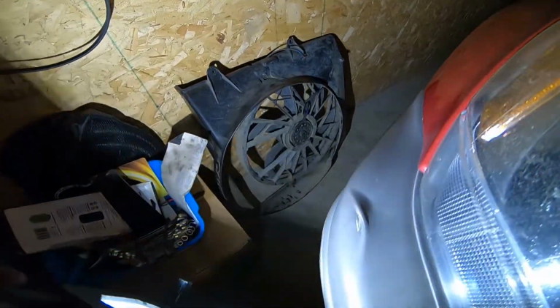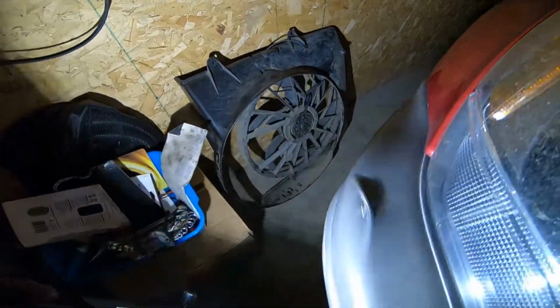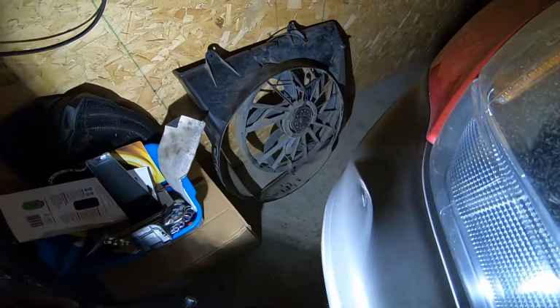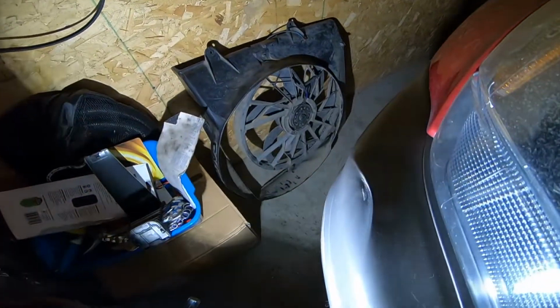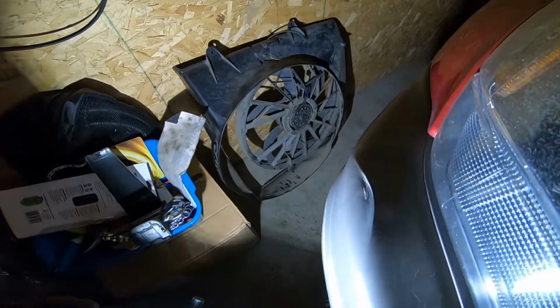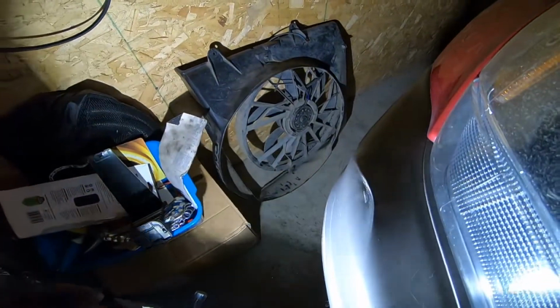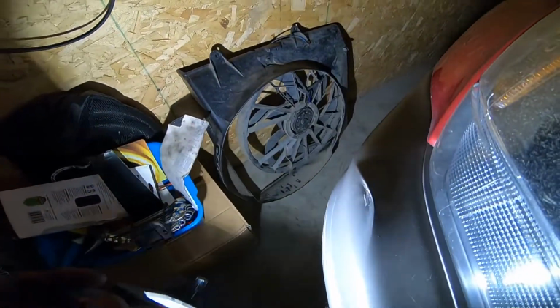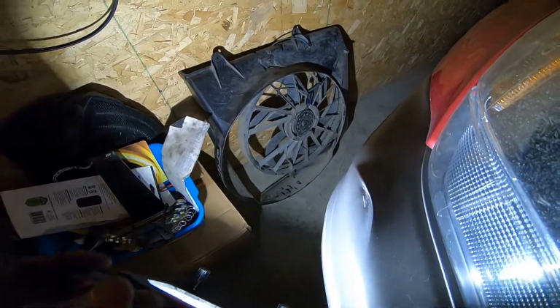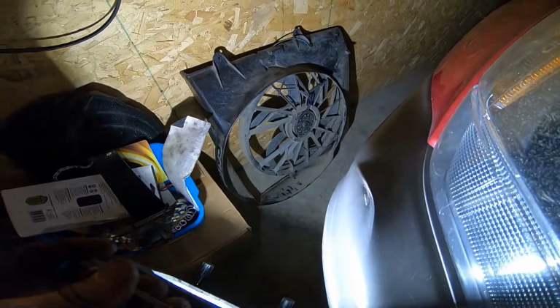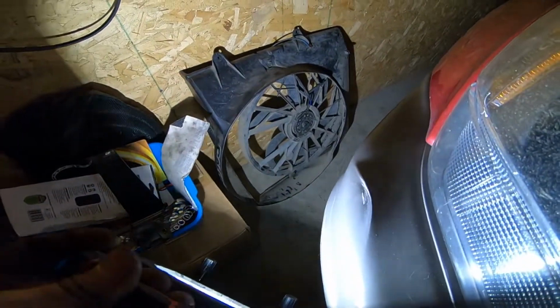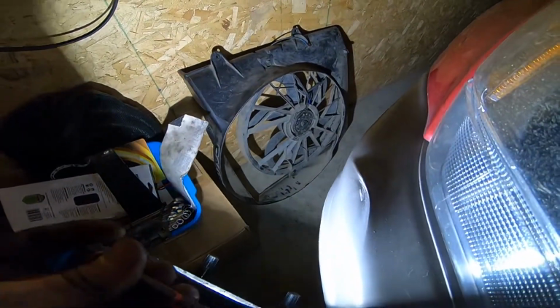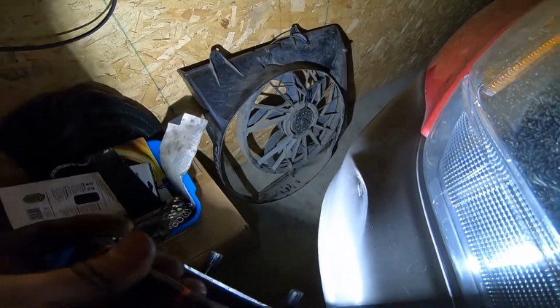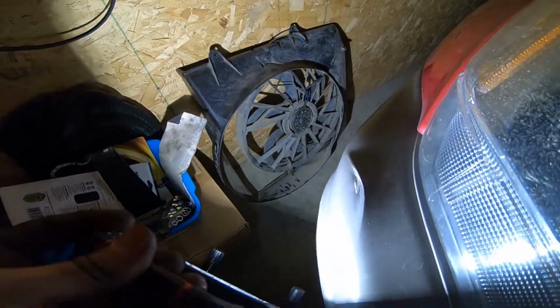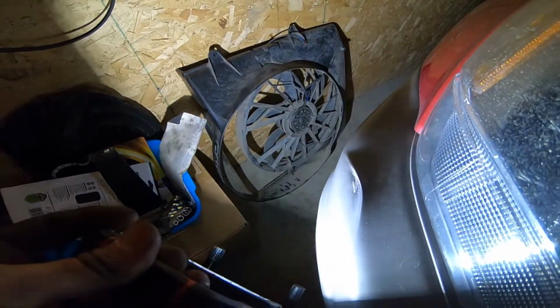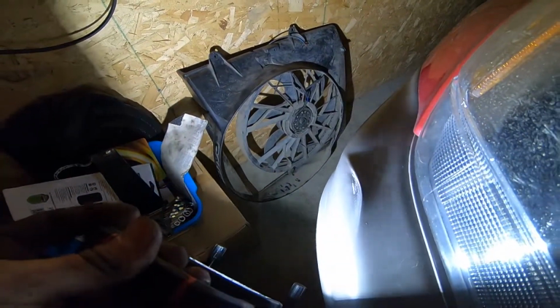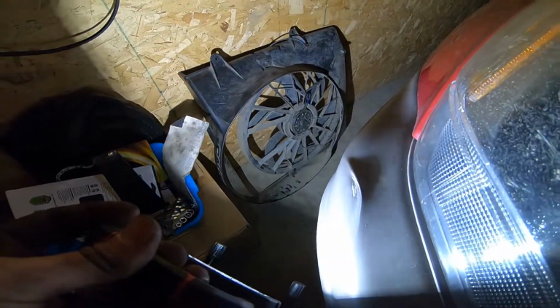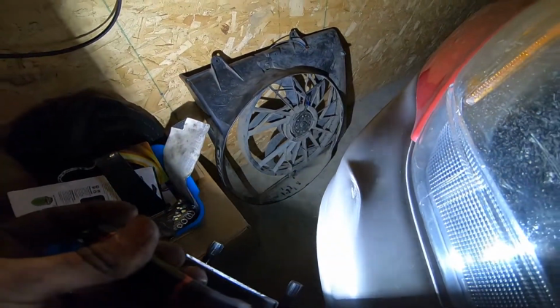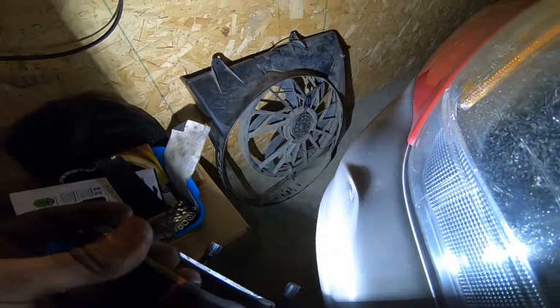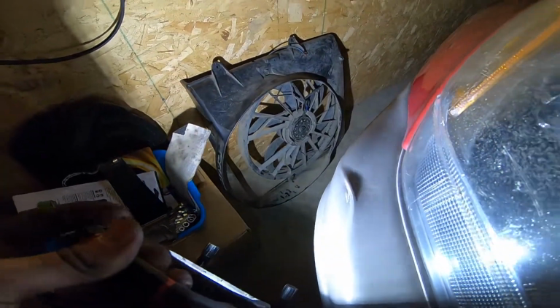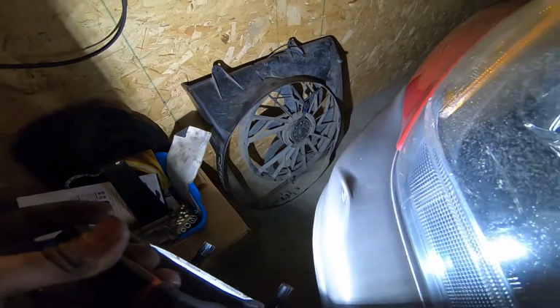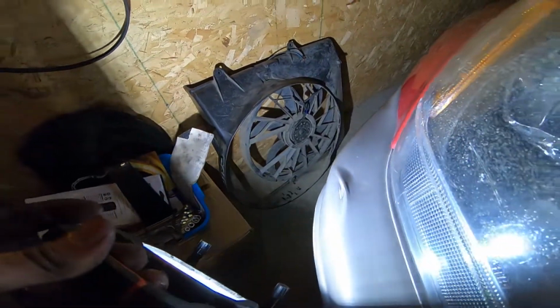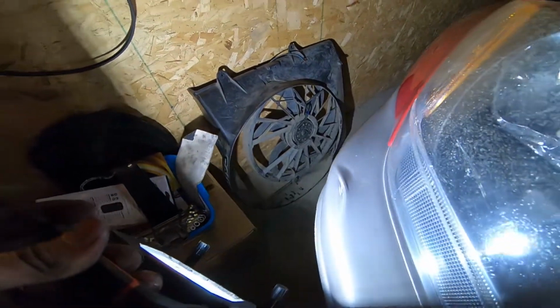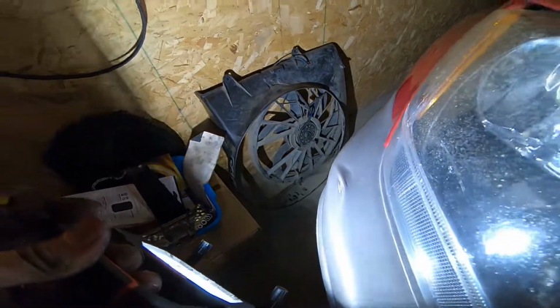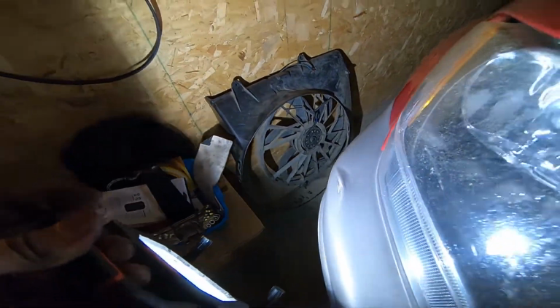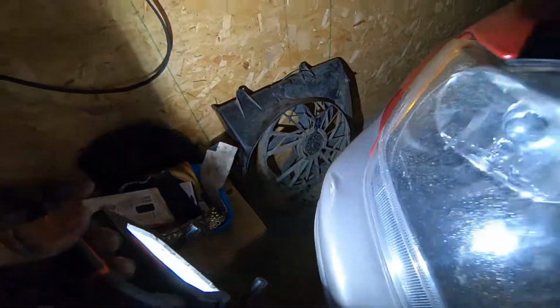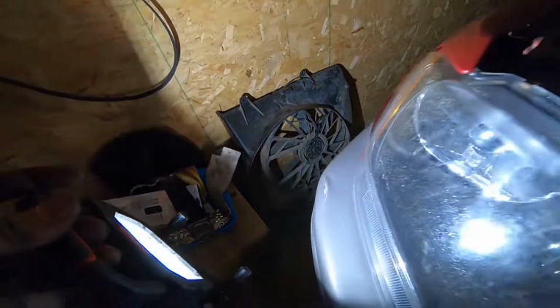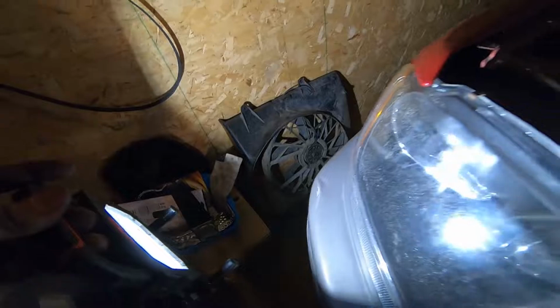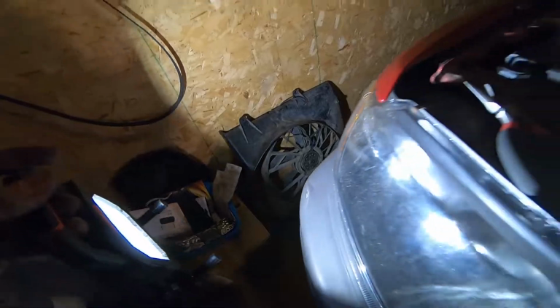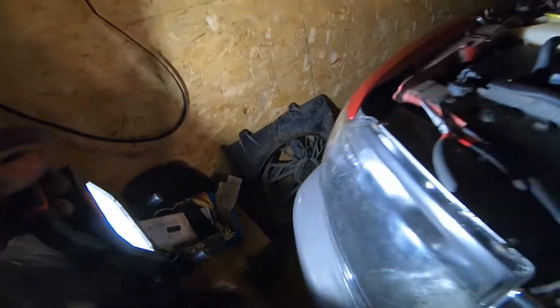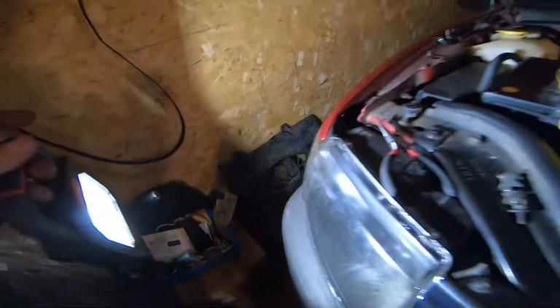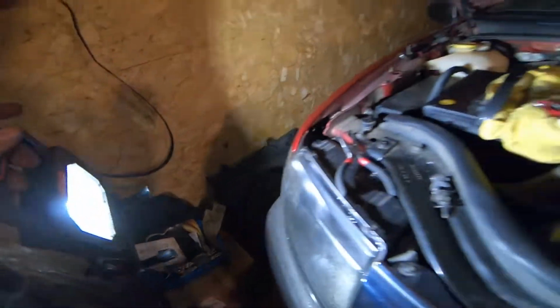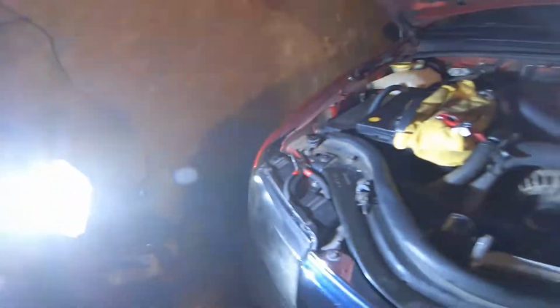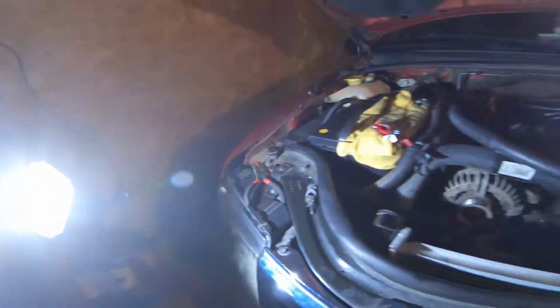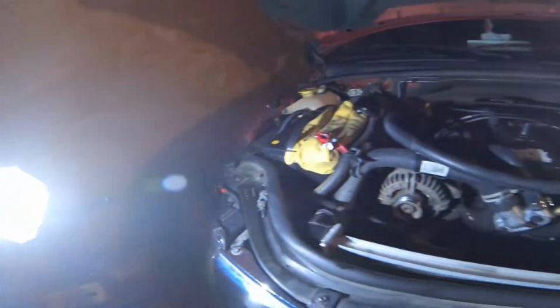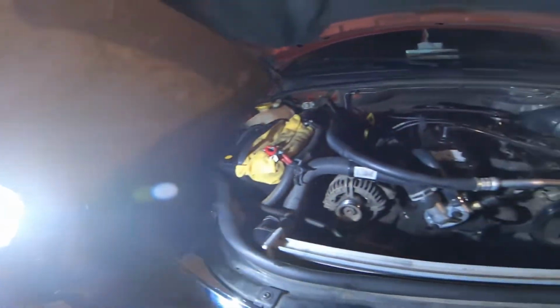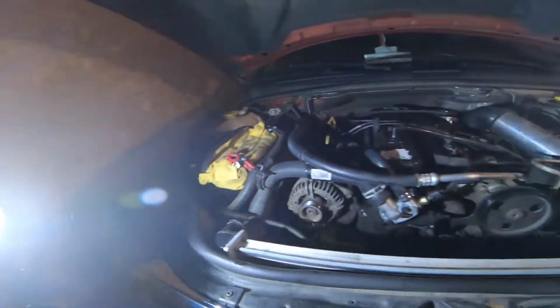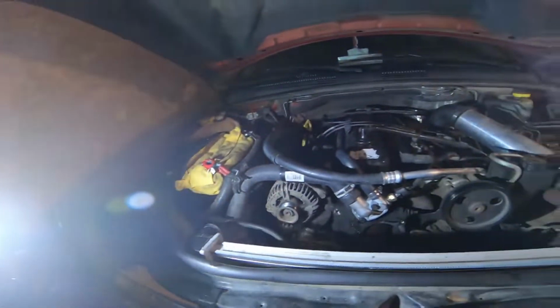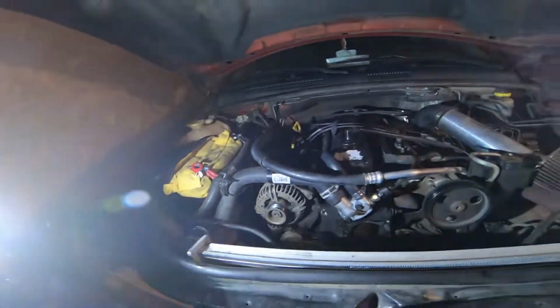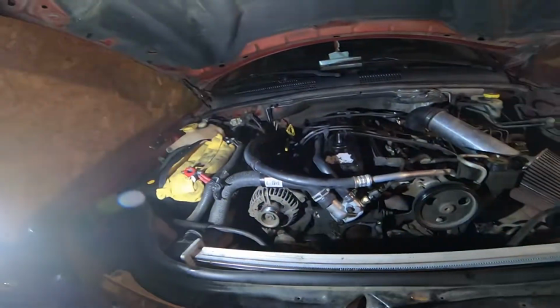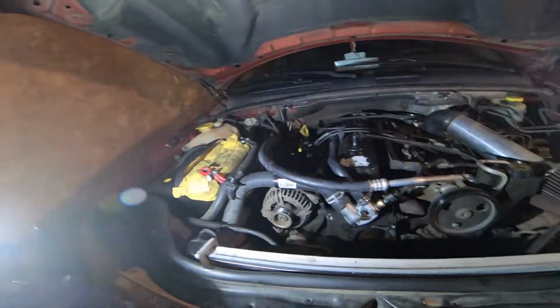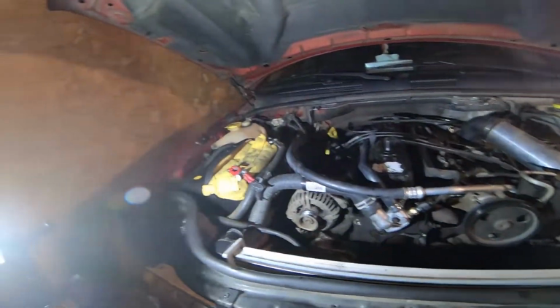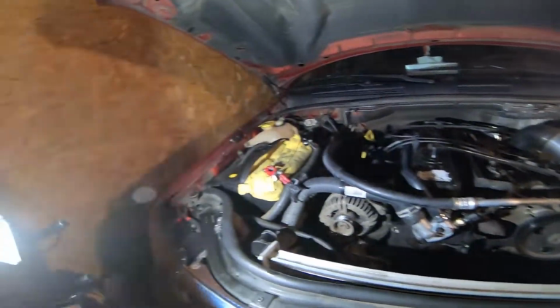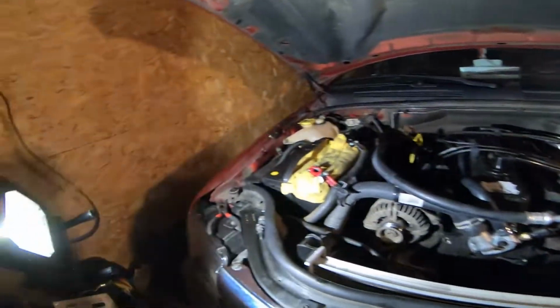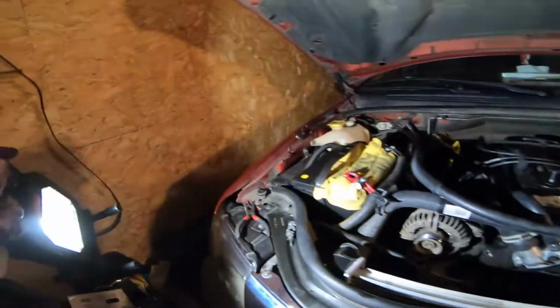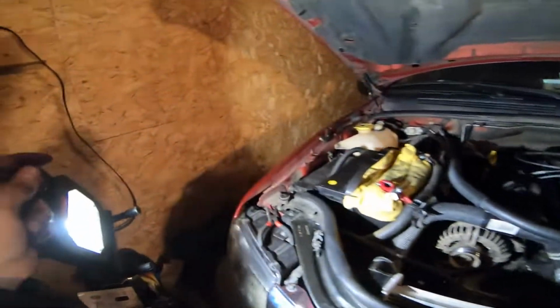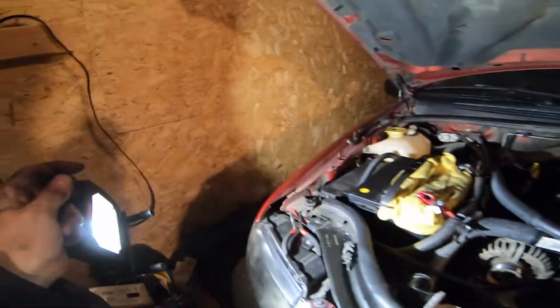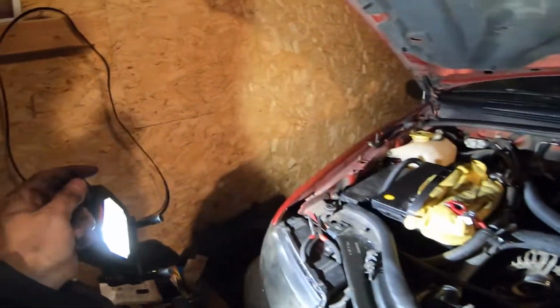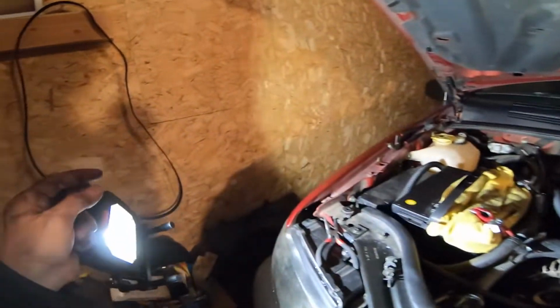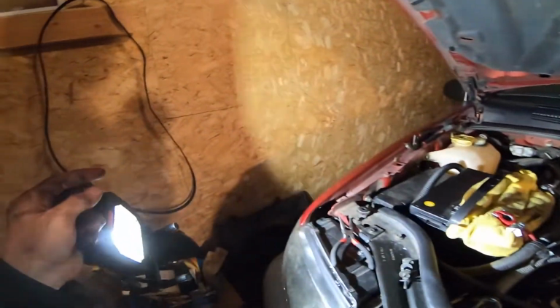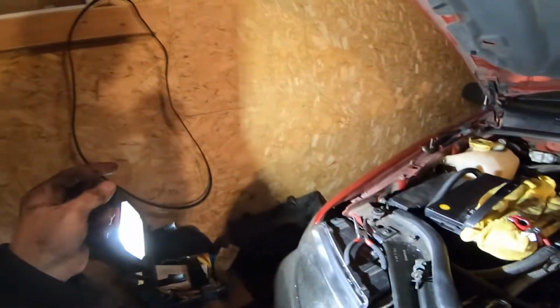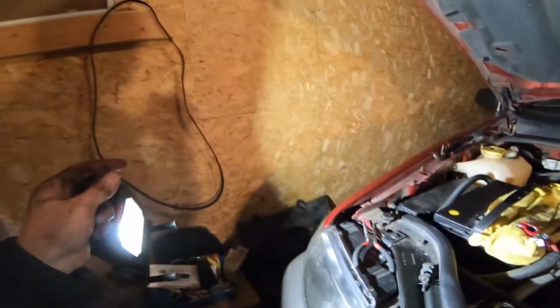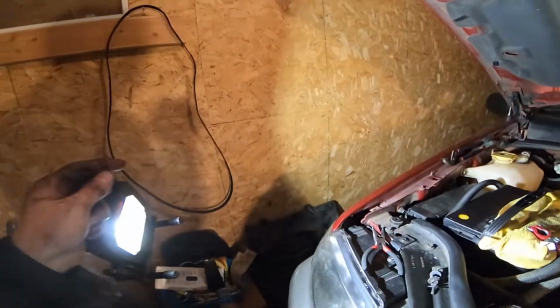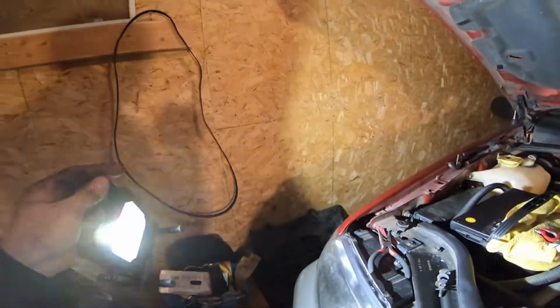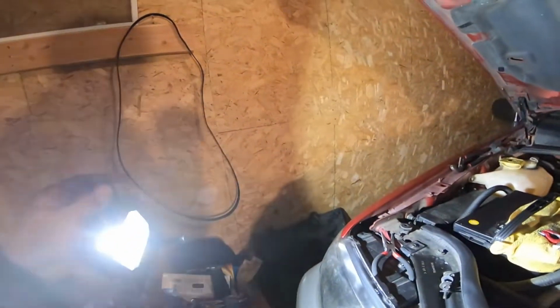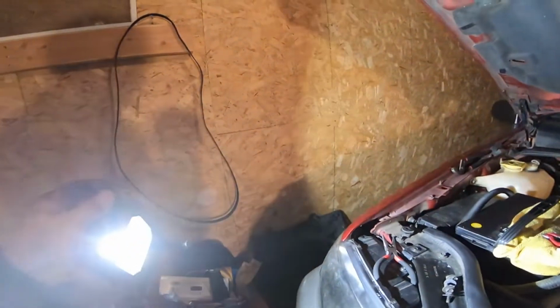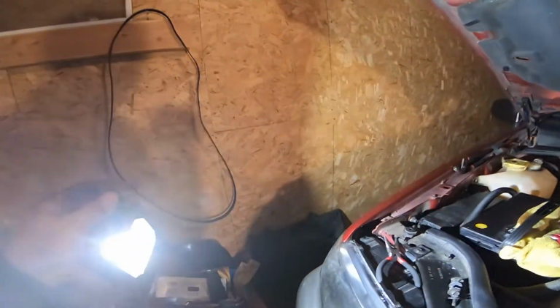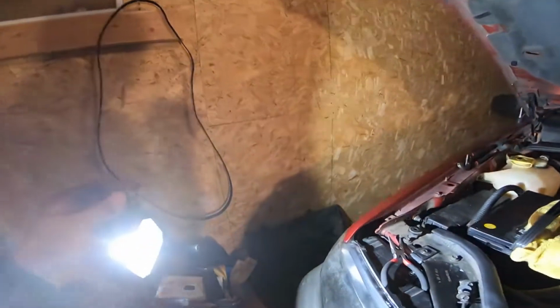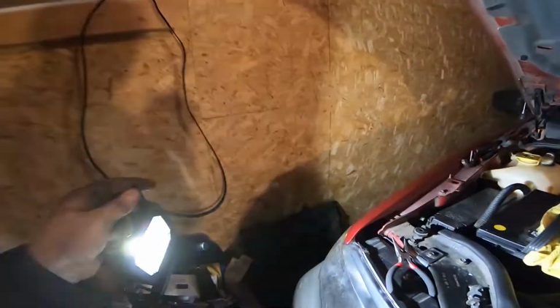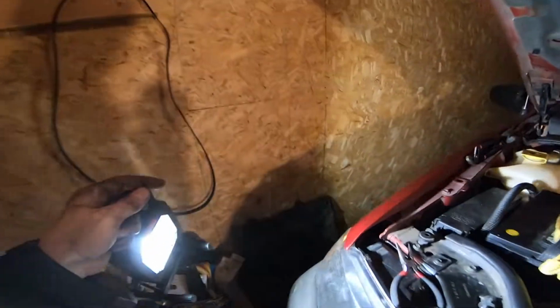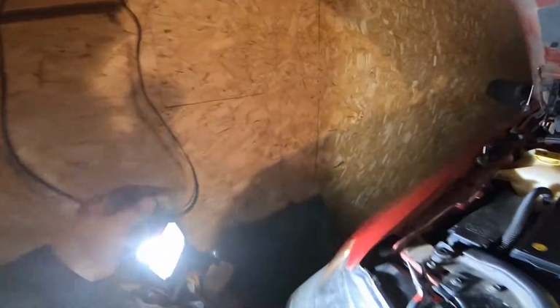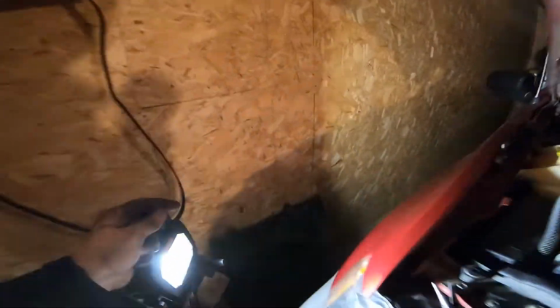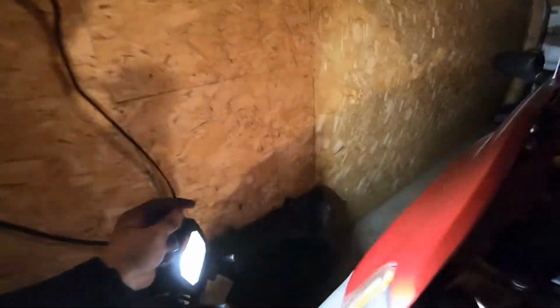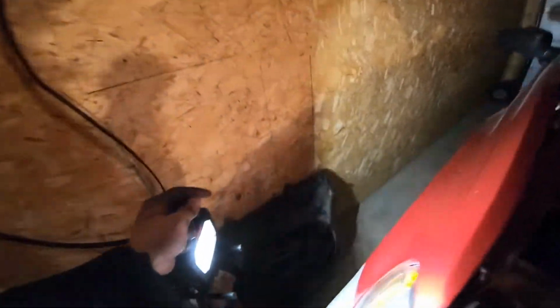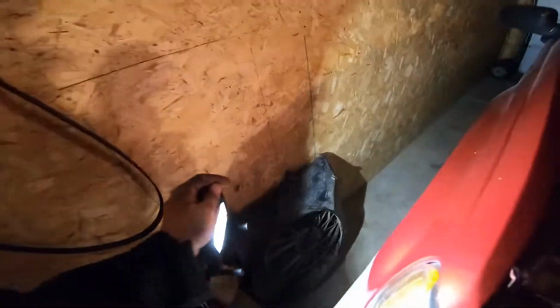You can see the fan cover, which was a real struggle in and of itself to get out of here.